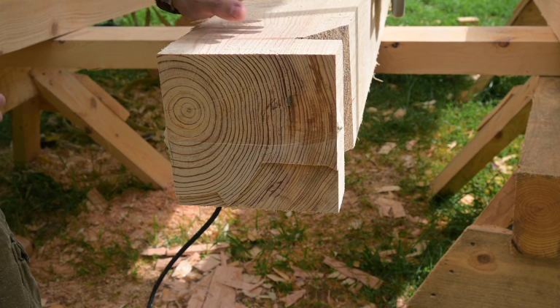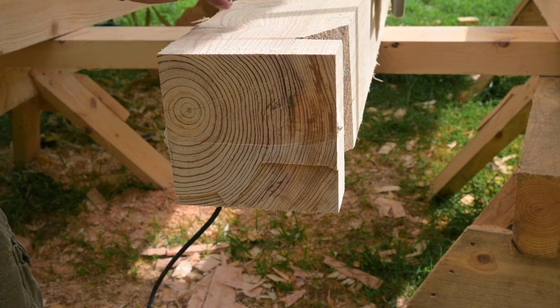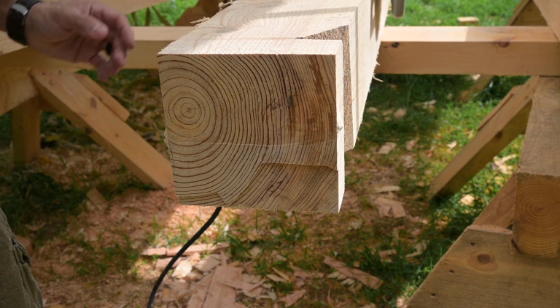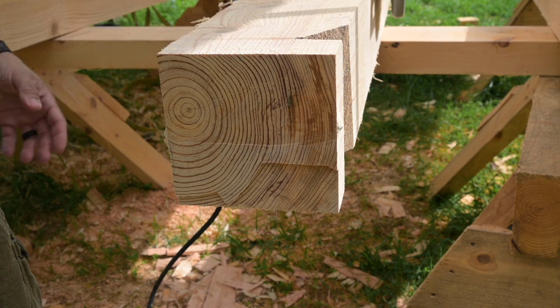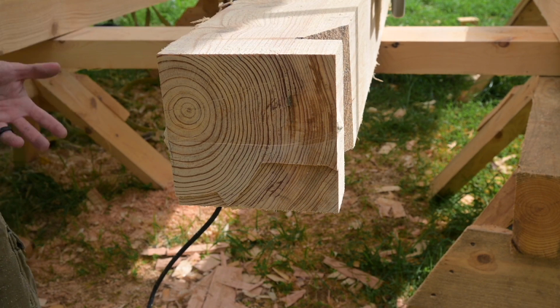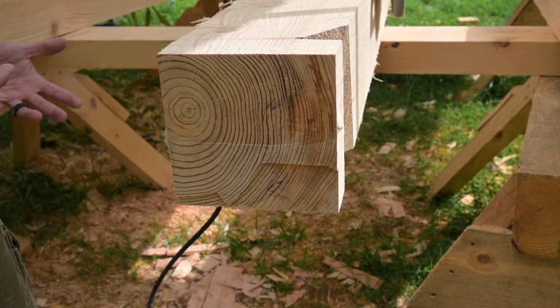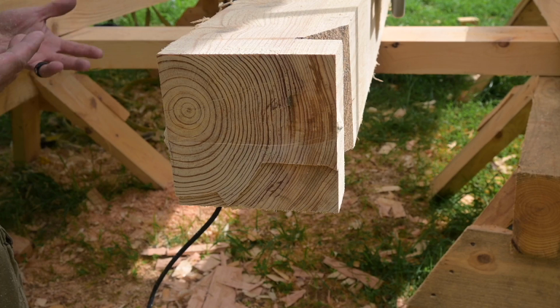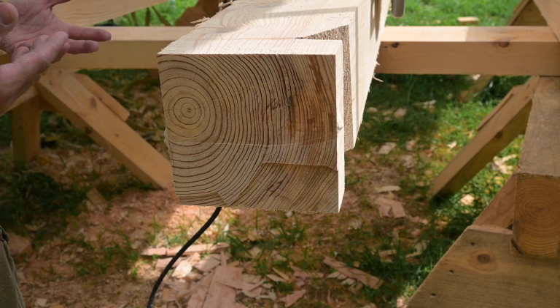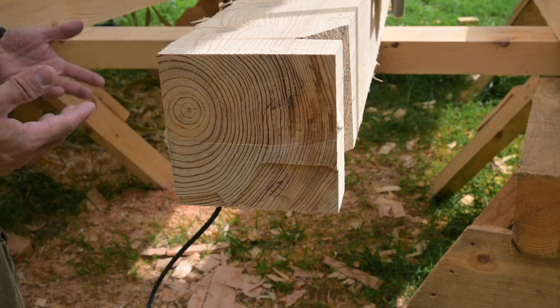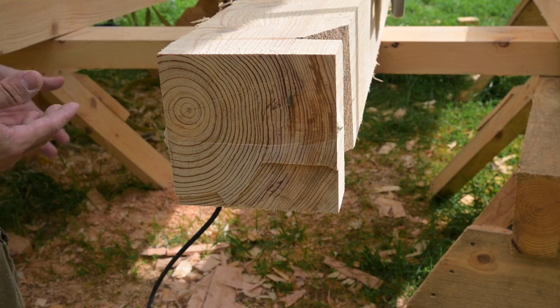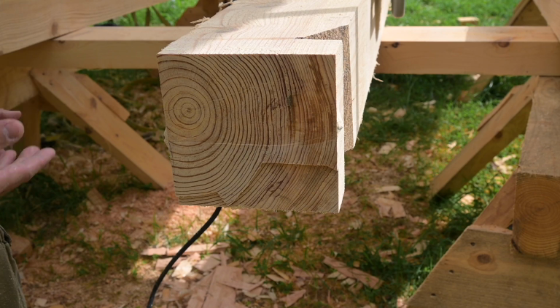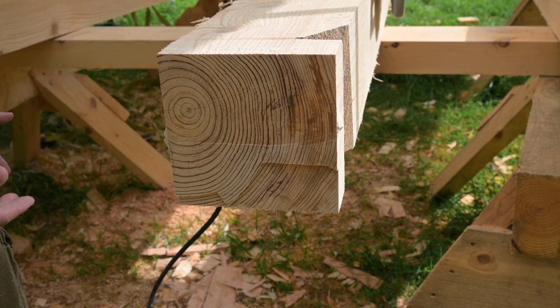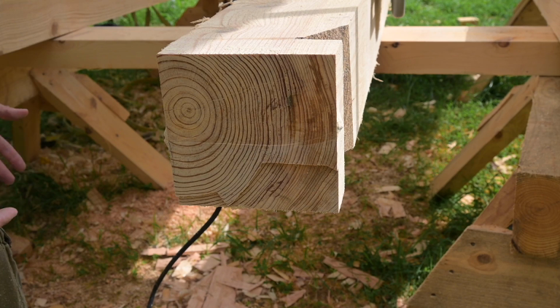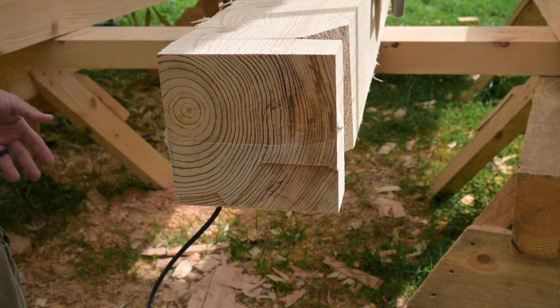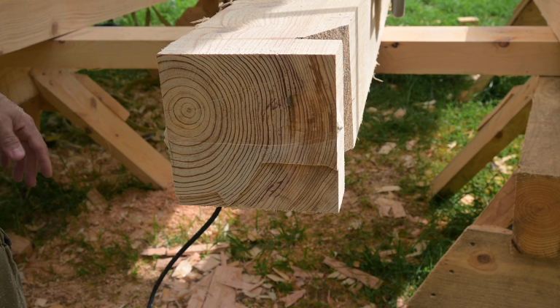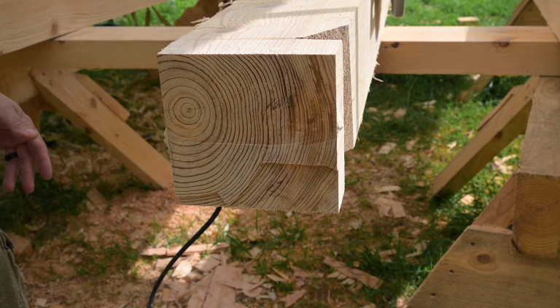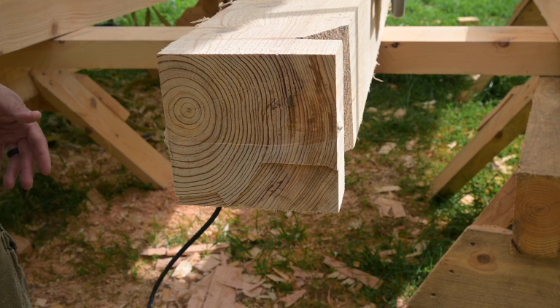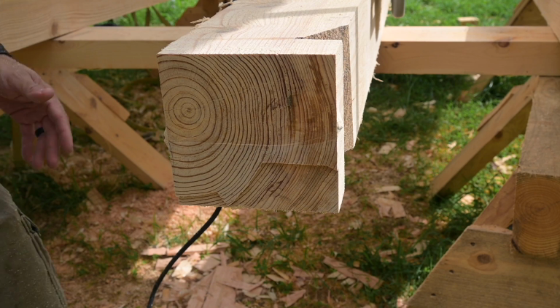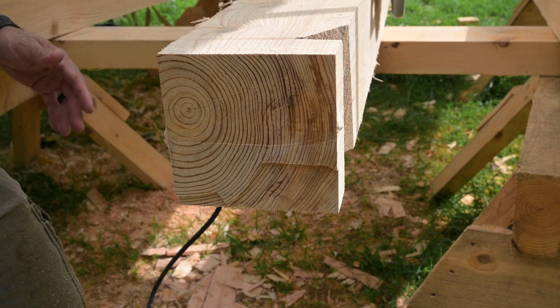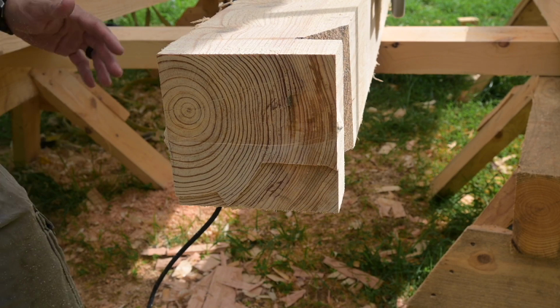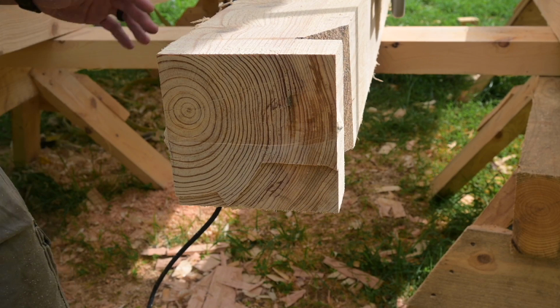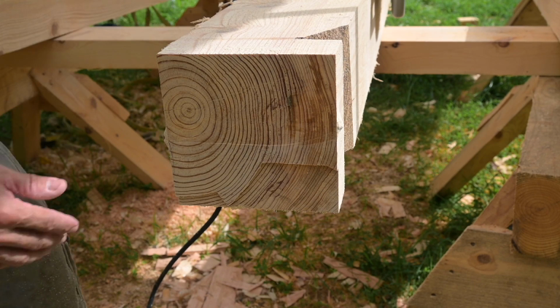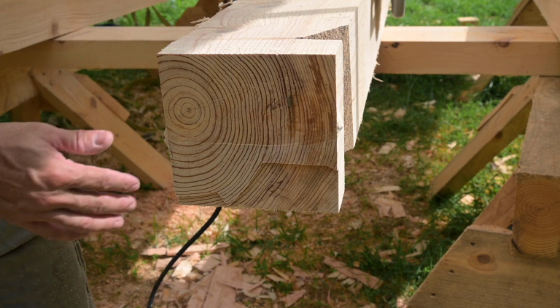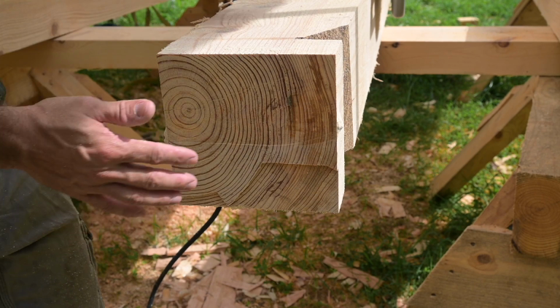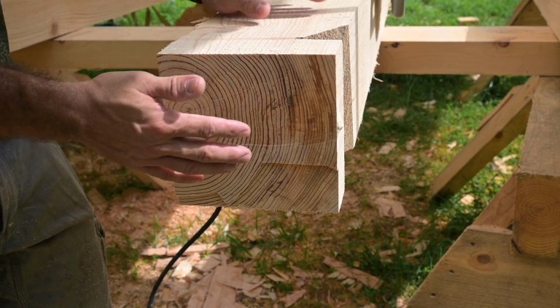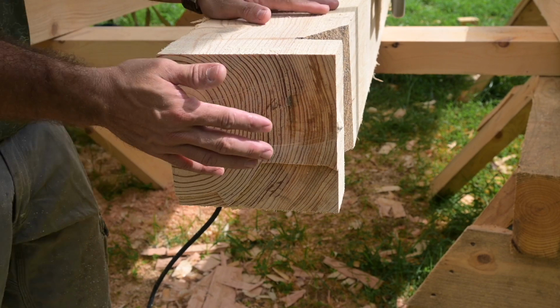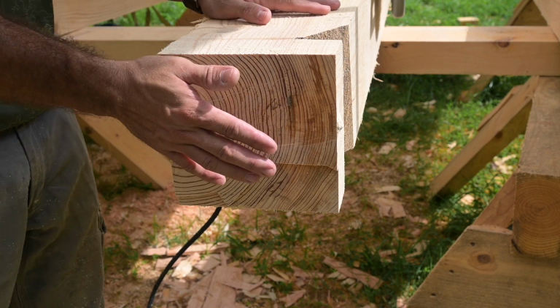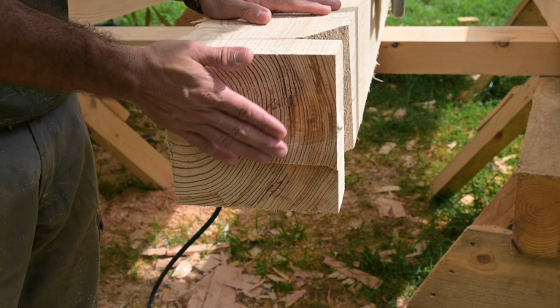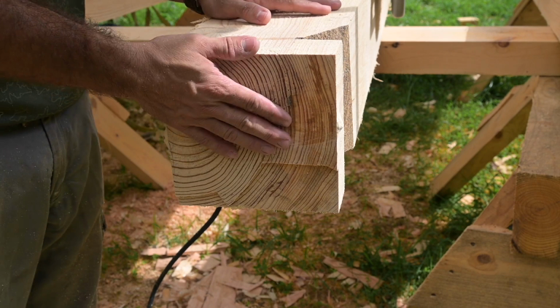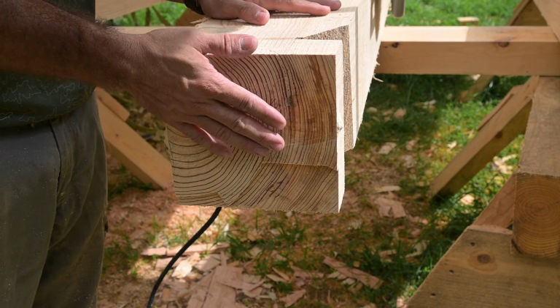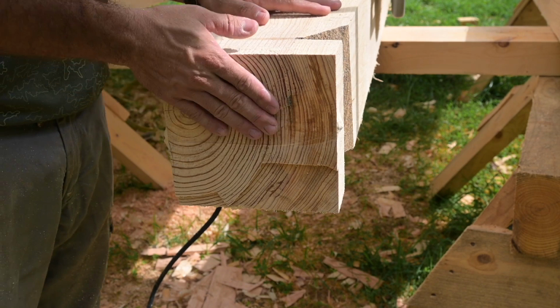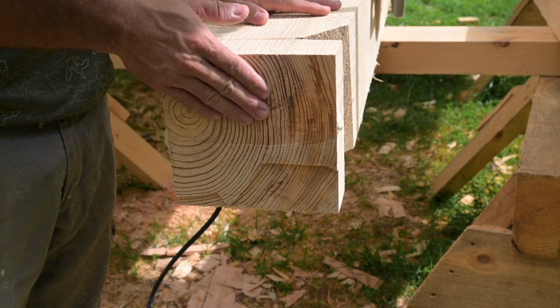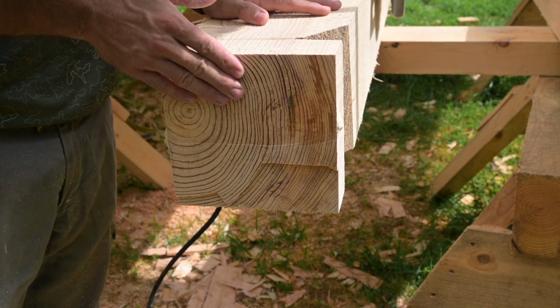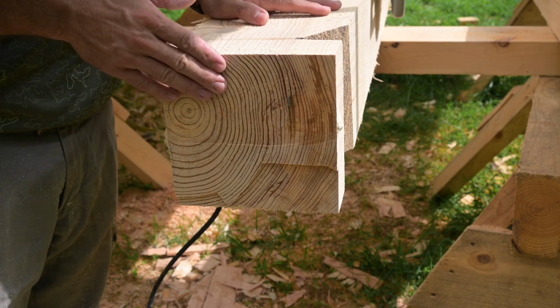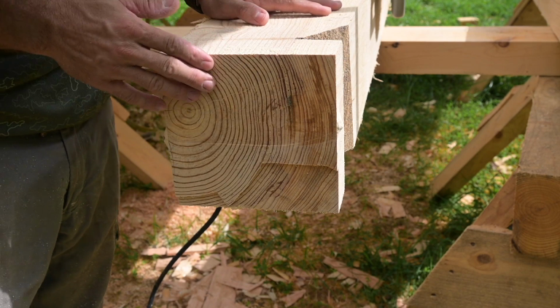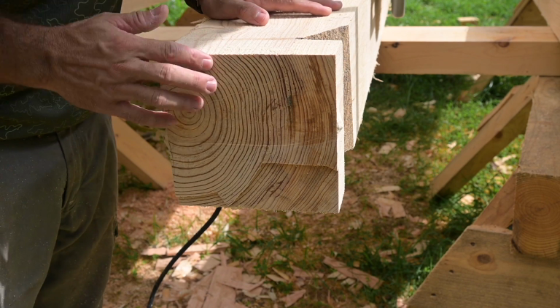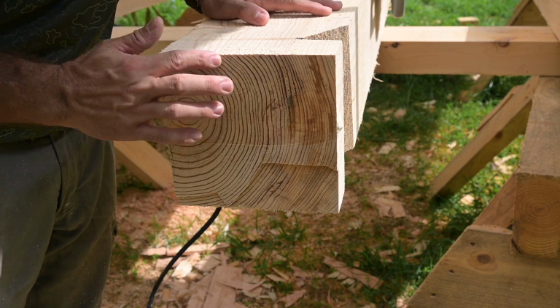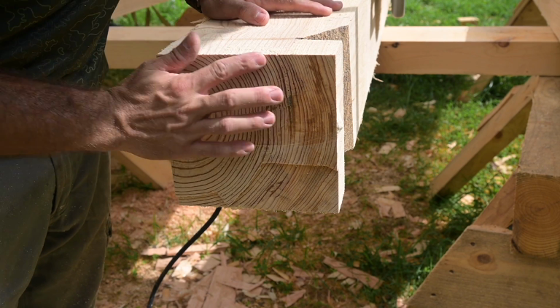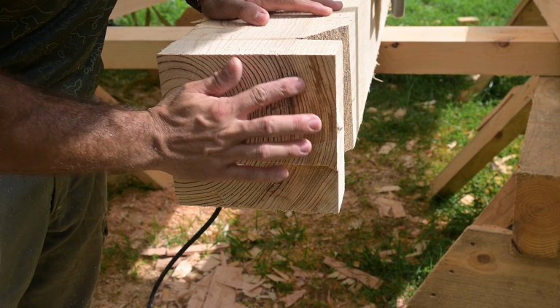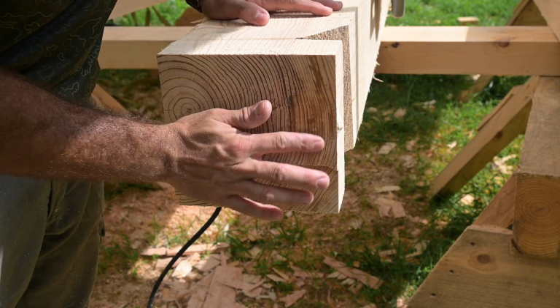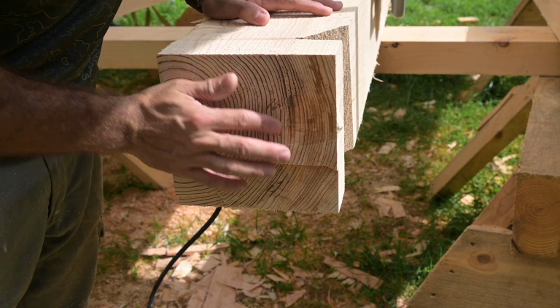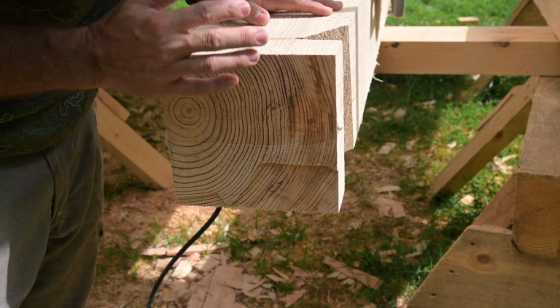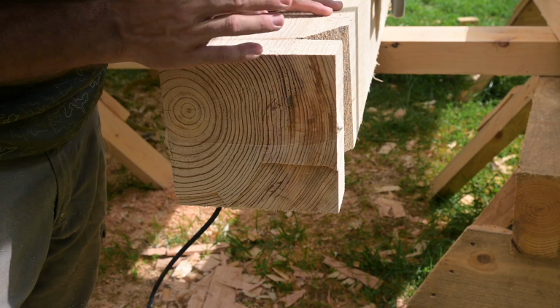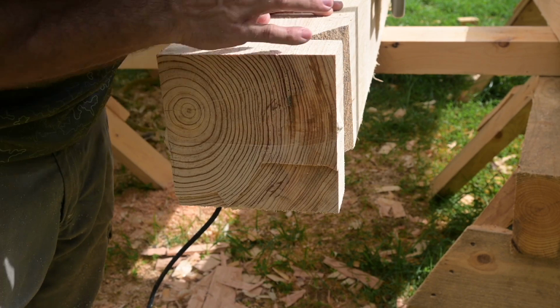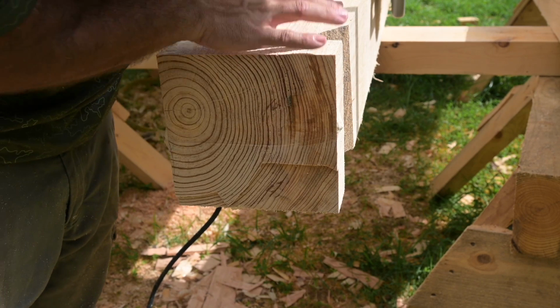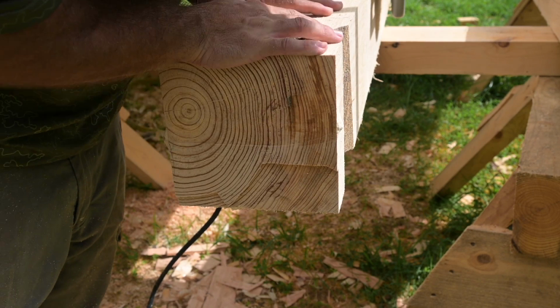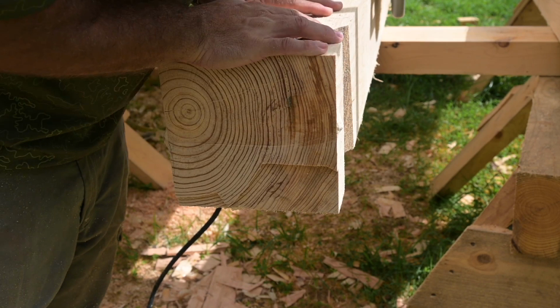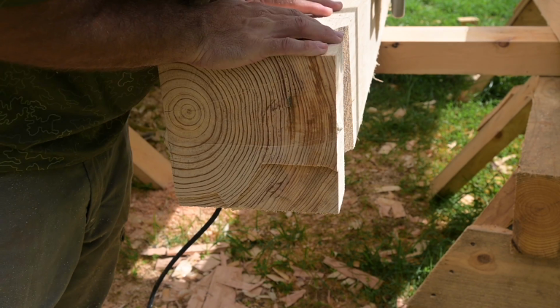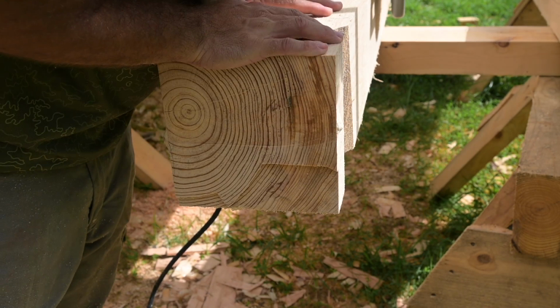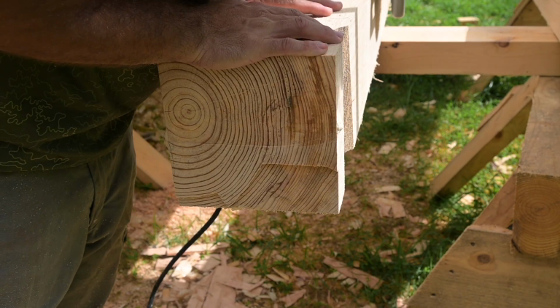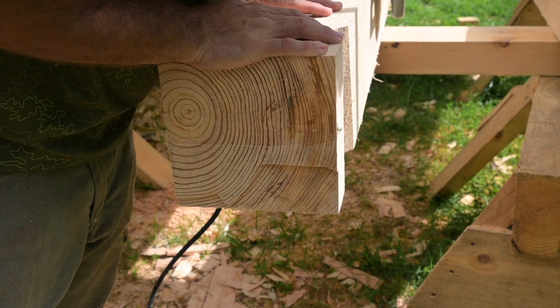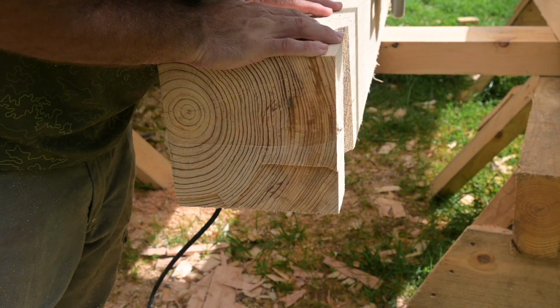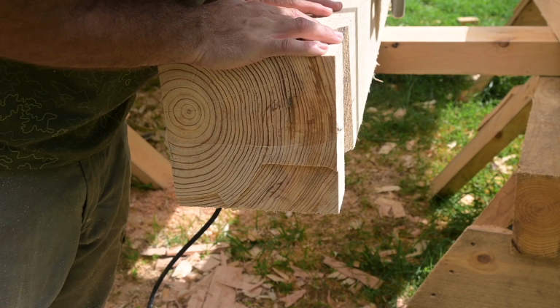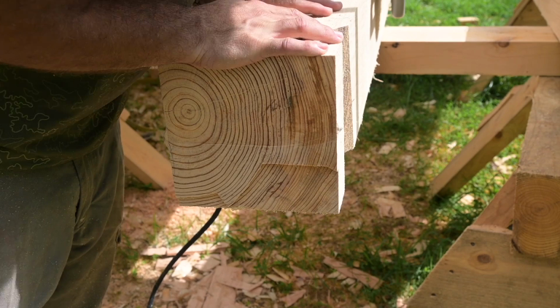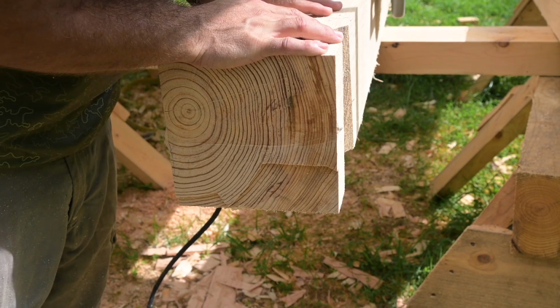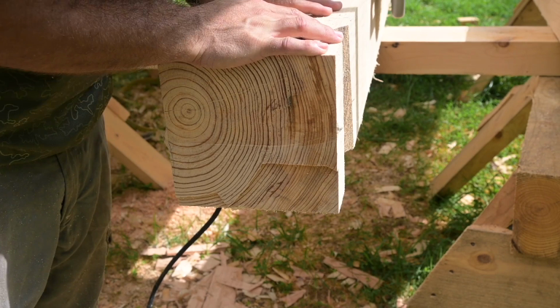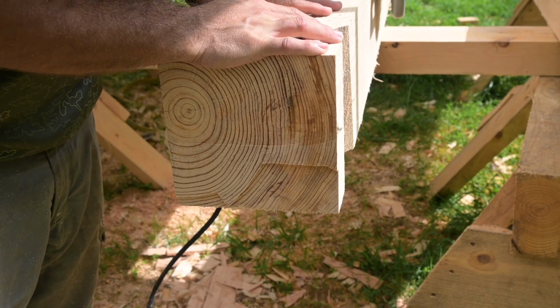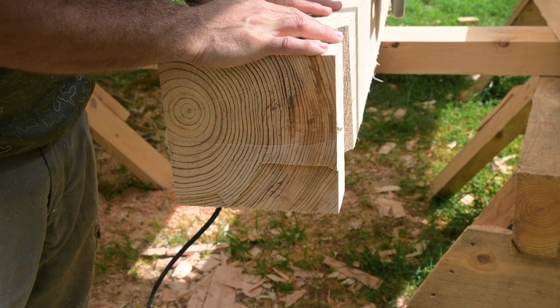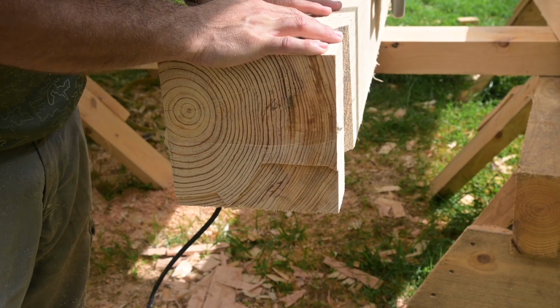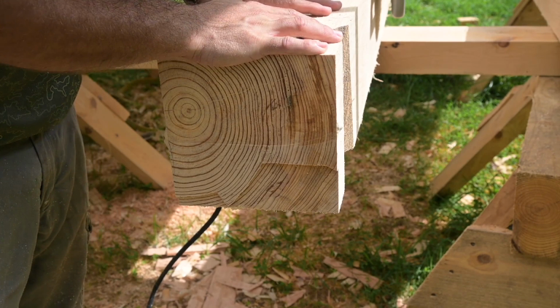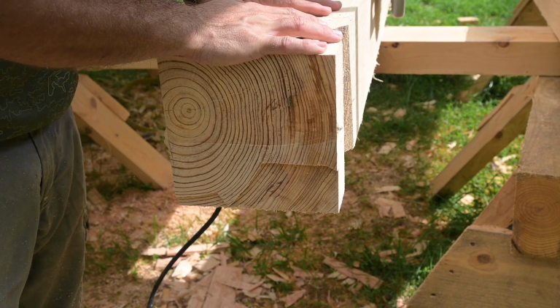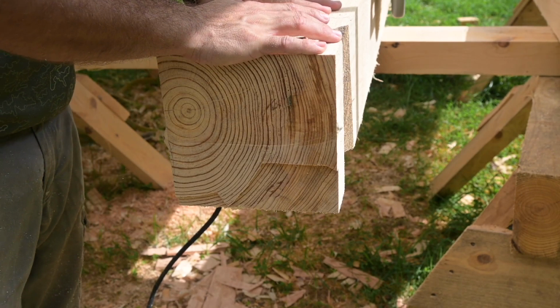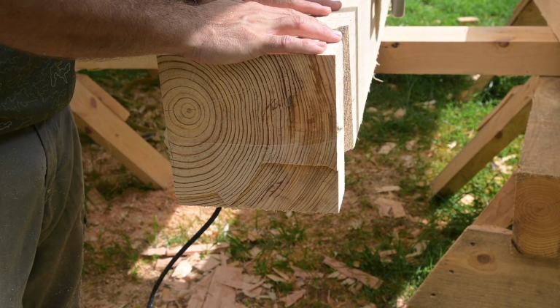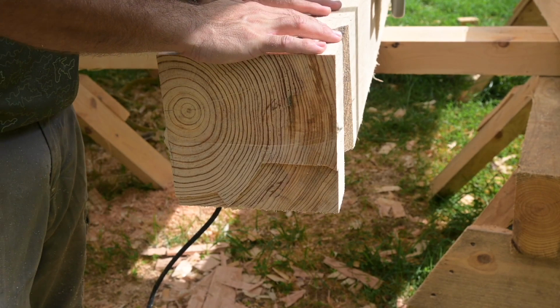This is an awesome saw. I think it's going to make life a whole lot better through our timber frame projects, and I can't wait to use it on some of our joinery.